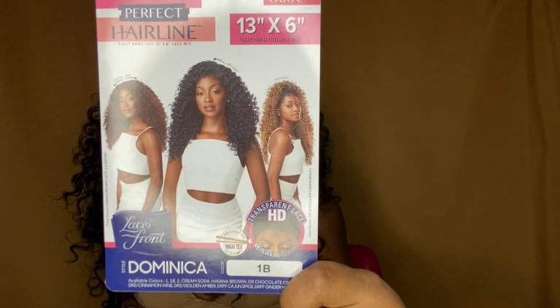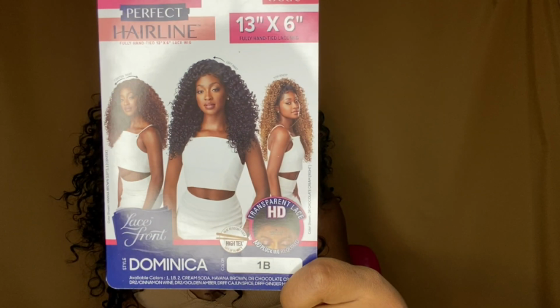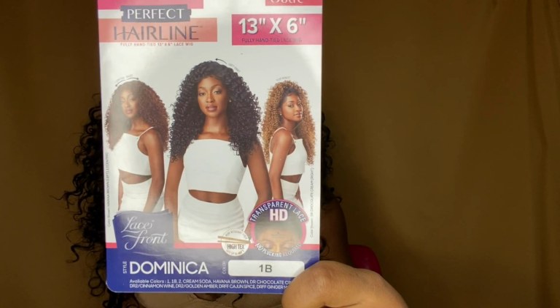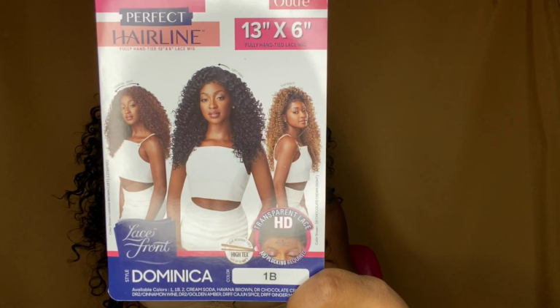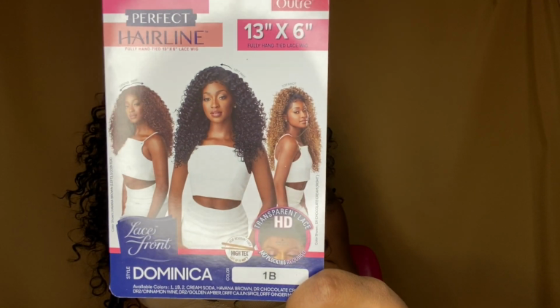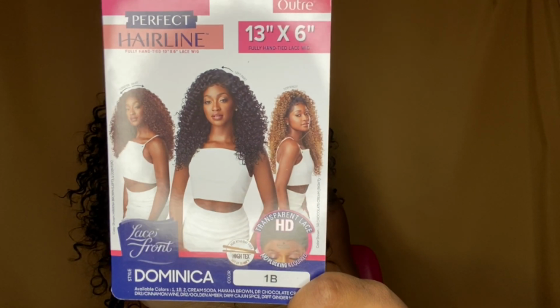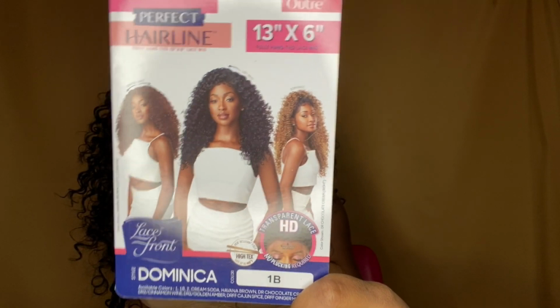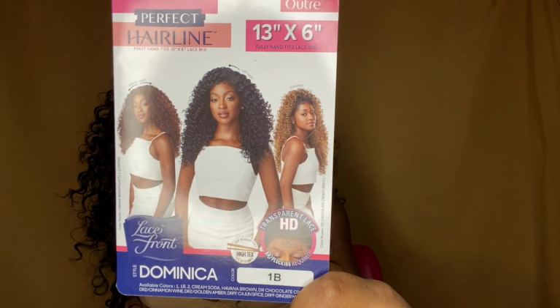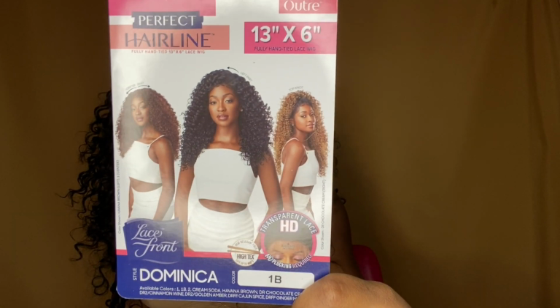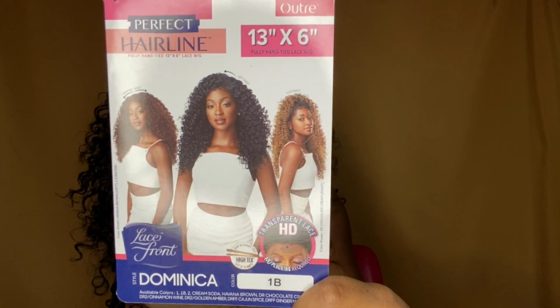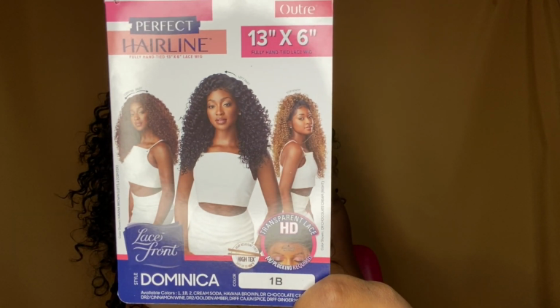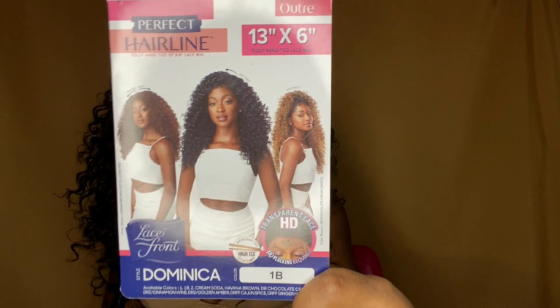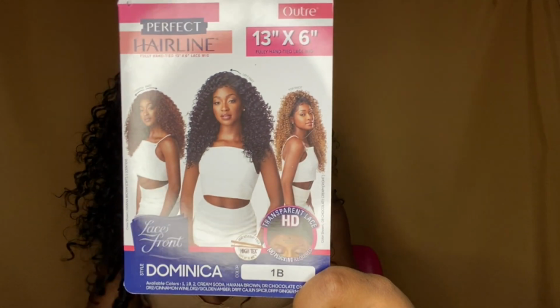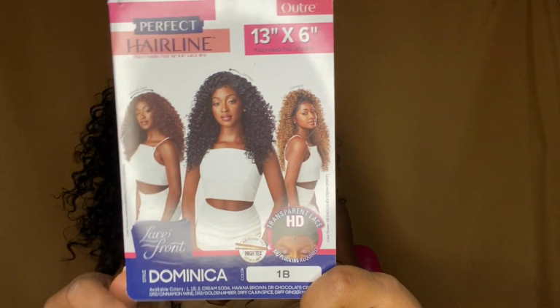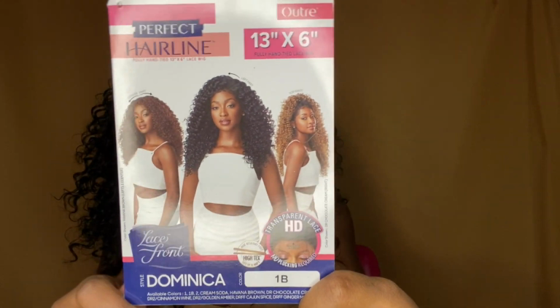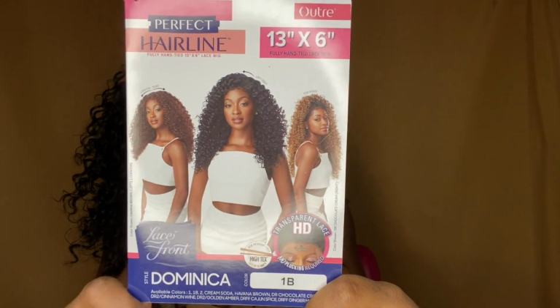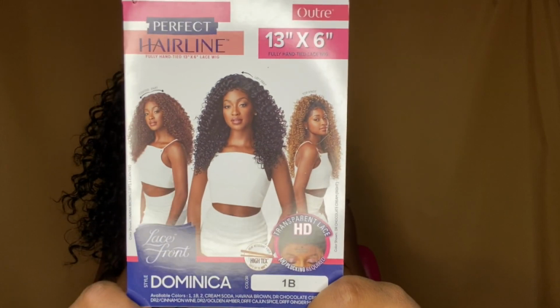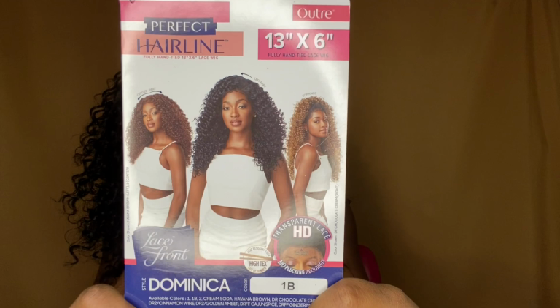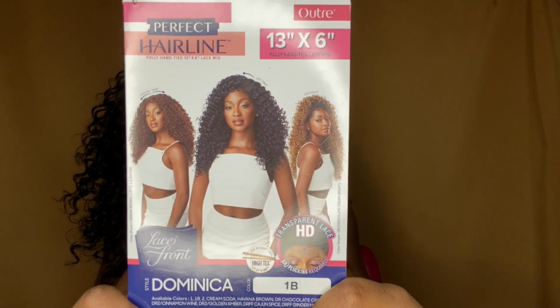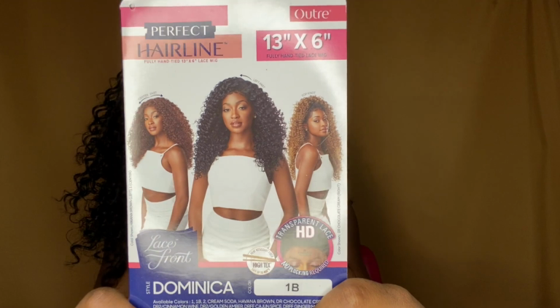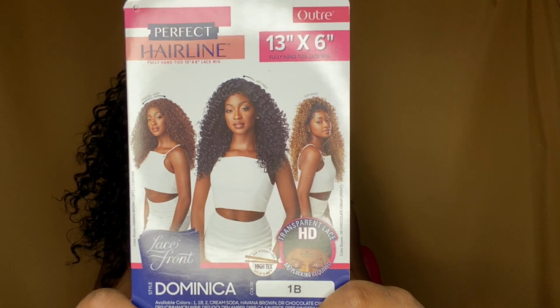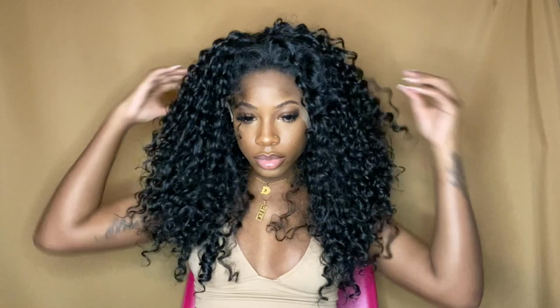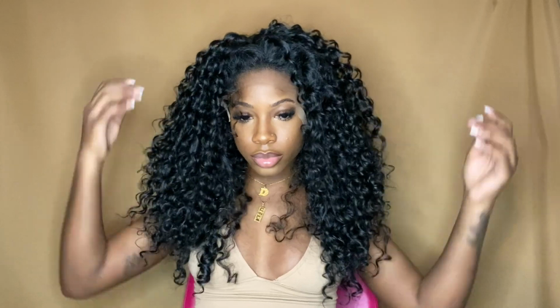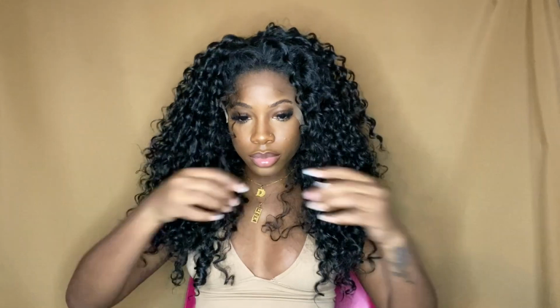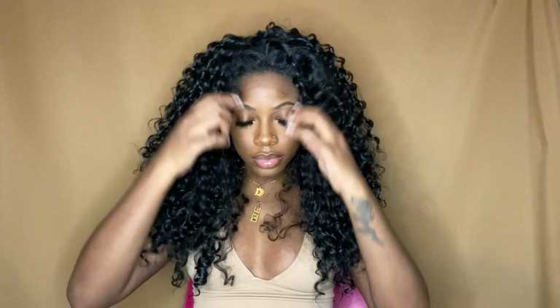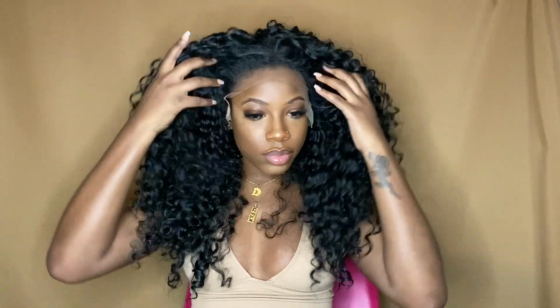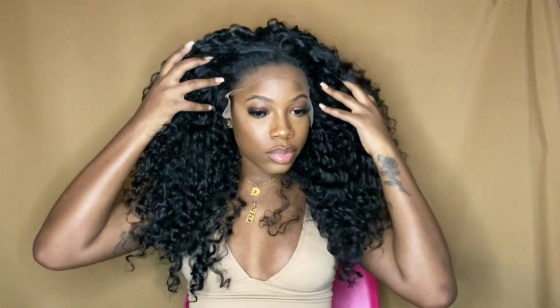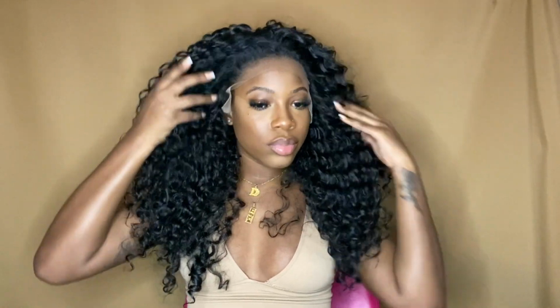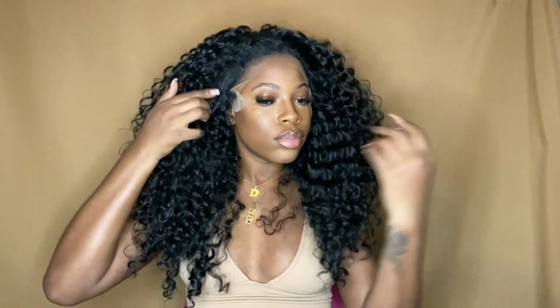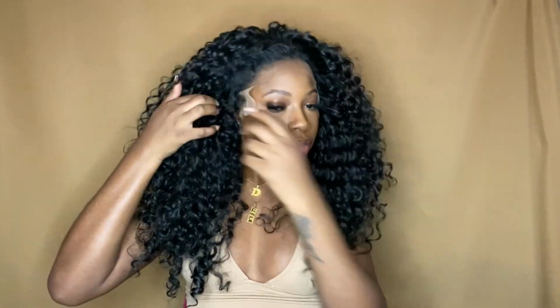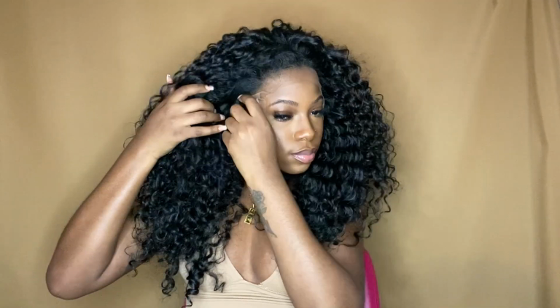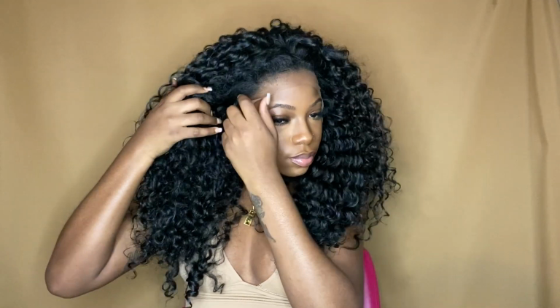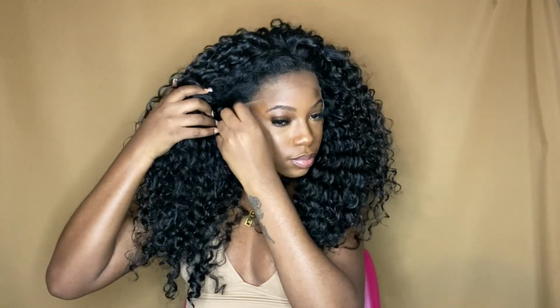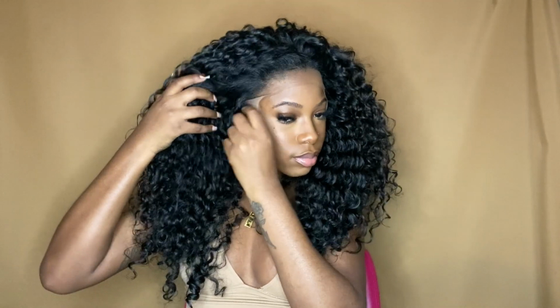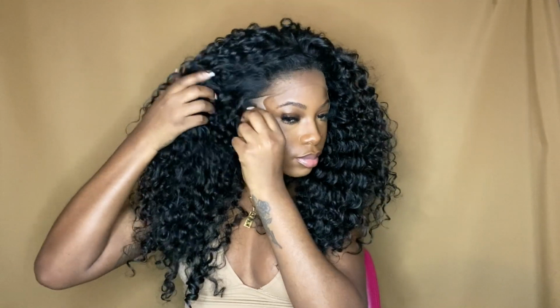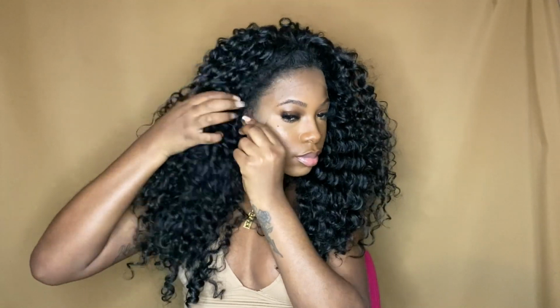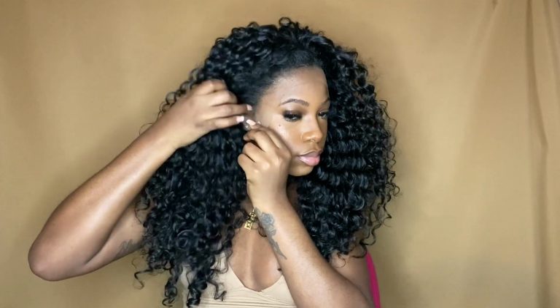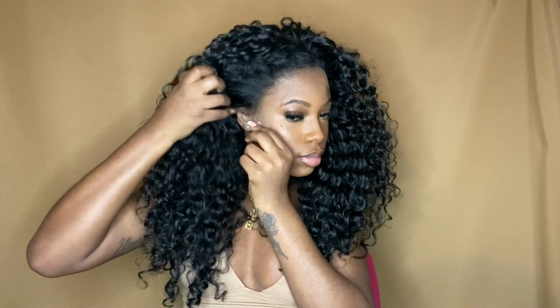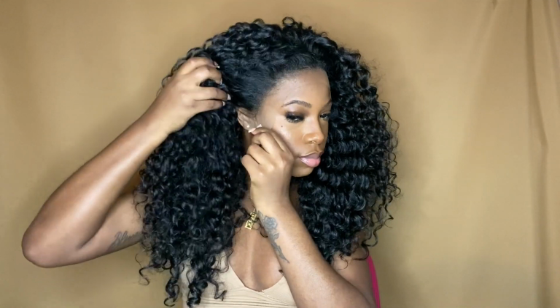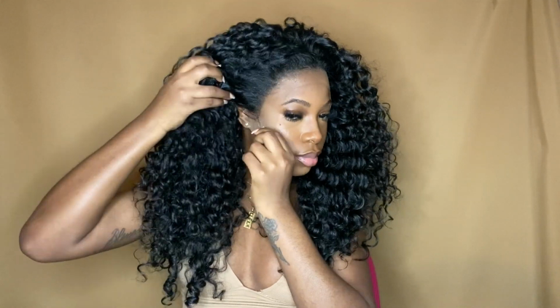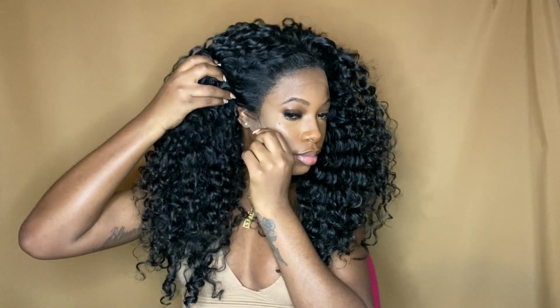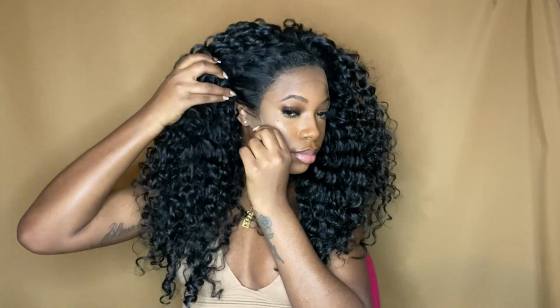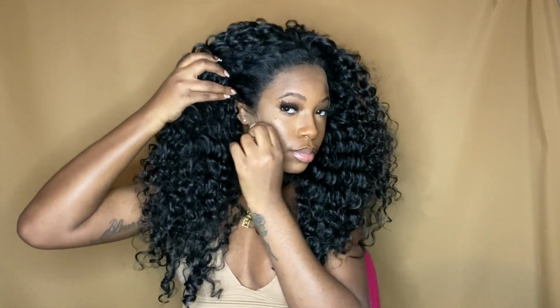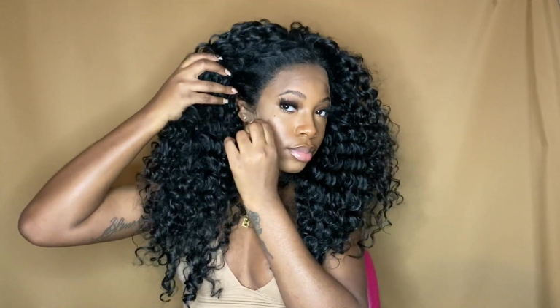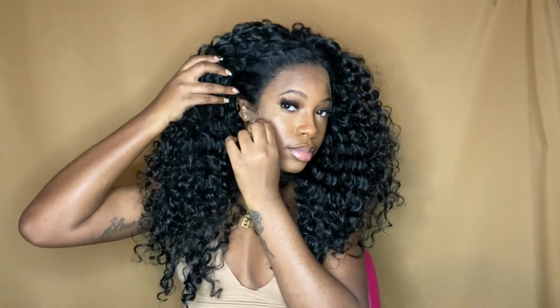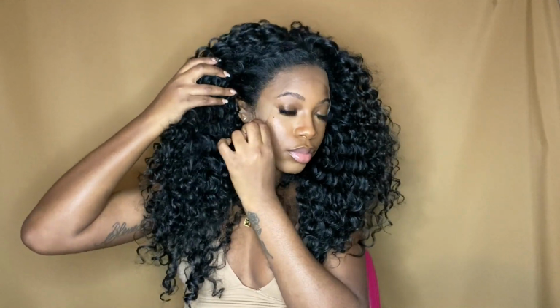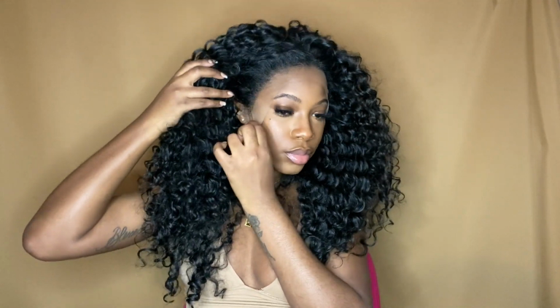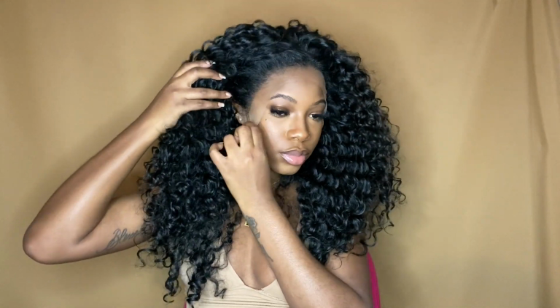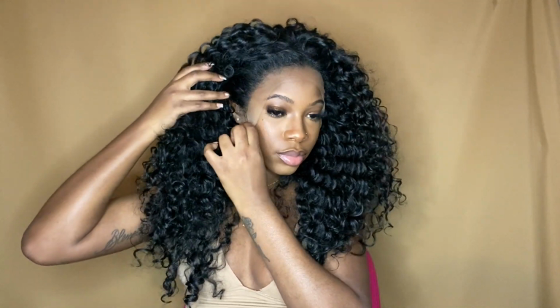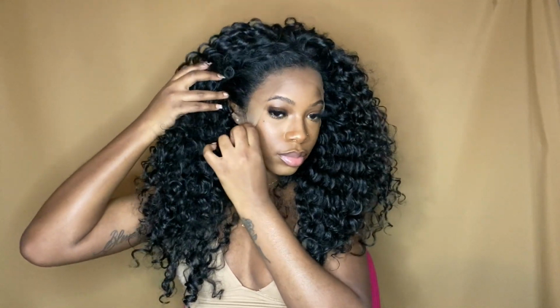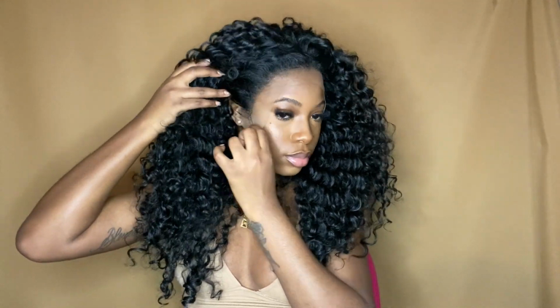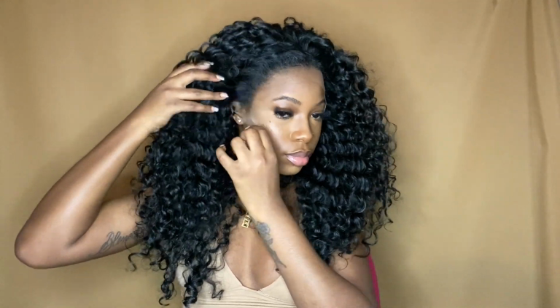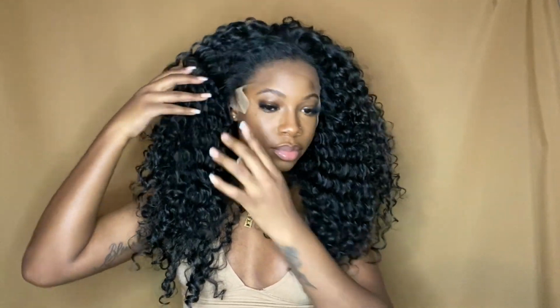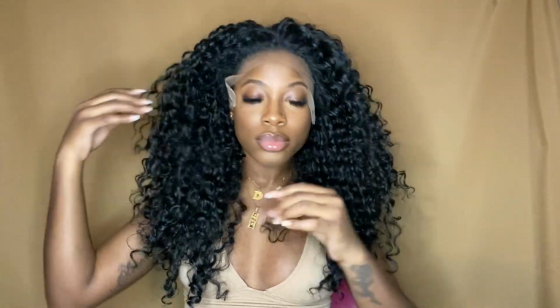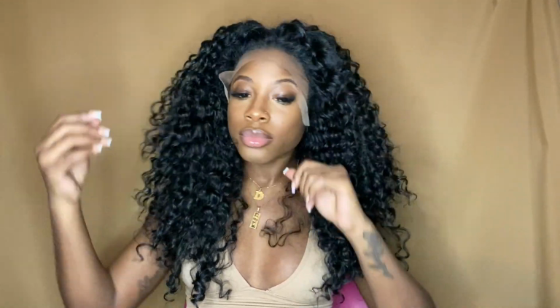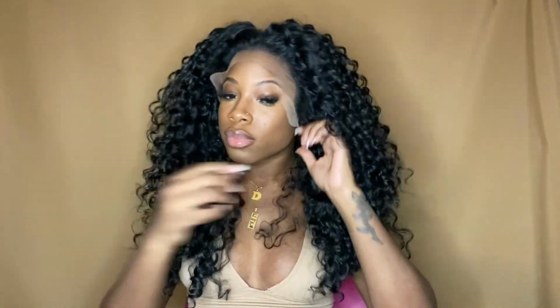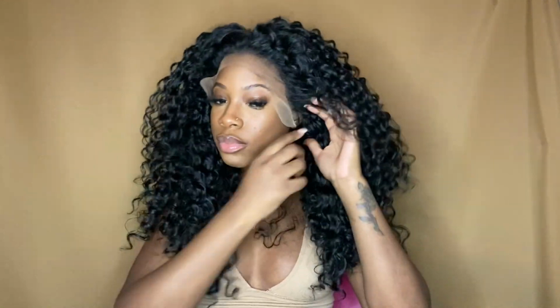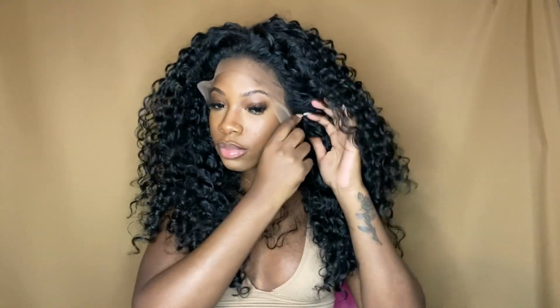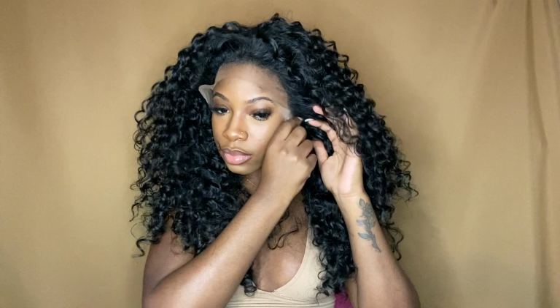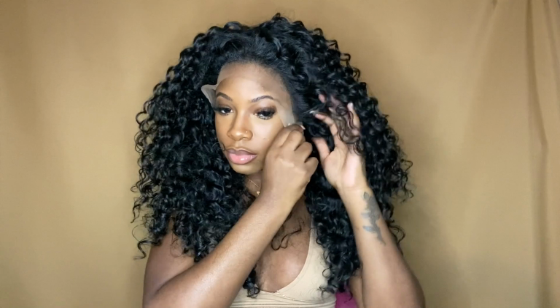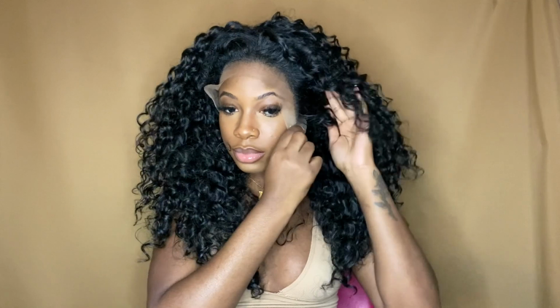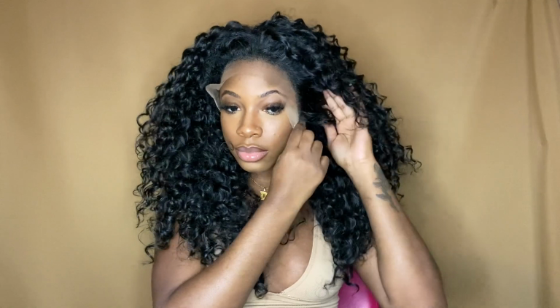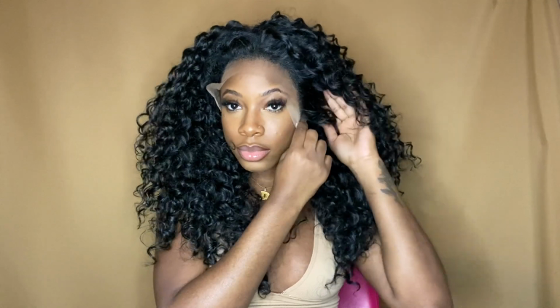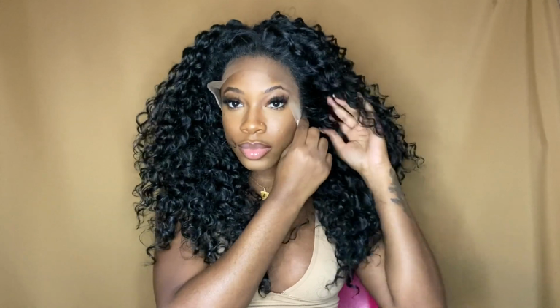Hey y'all, in today's video I will be styling the Outre Perfect Hairline in the style Dominica, and this is in the color 1B.